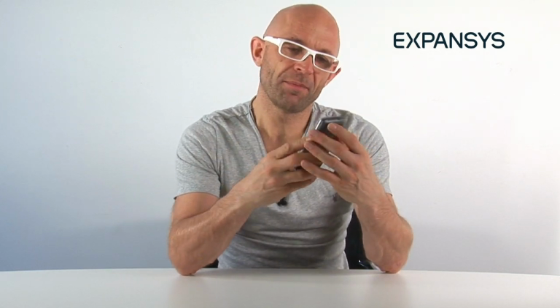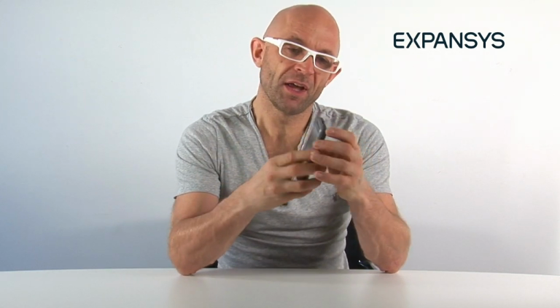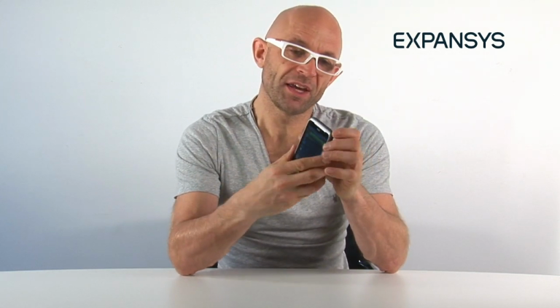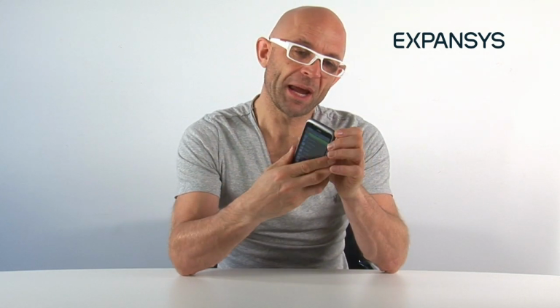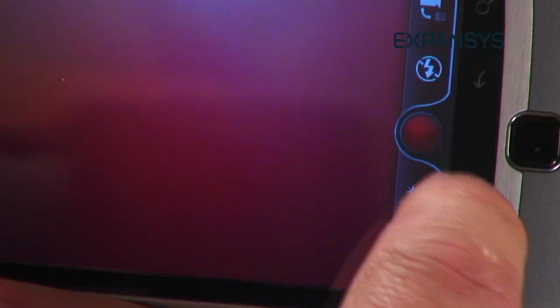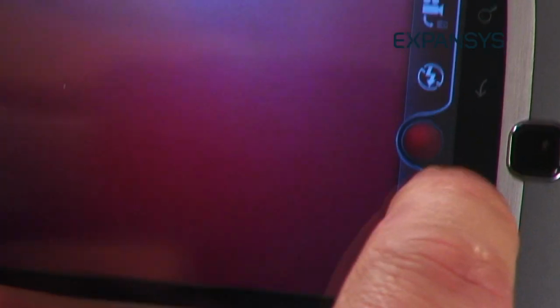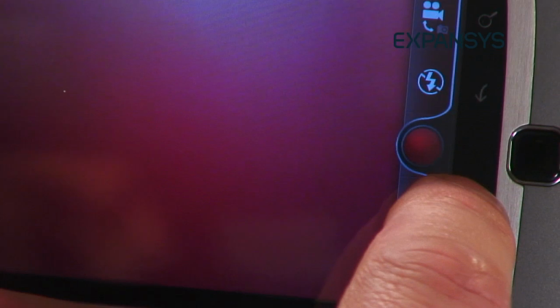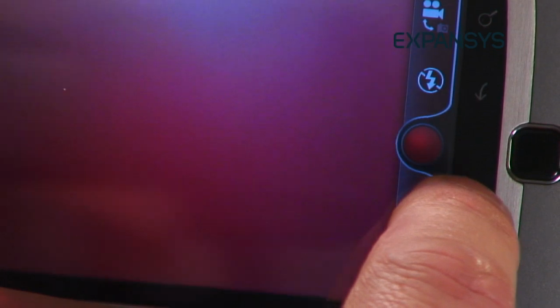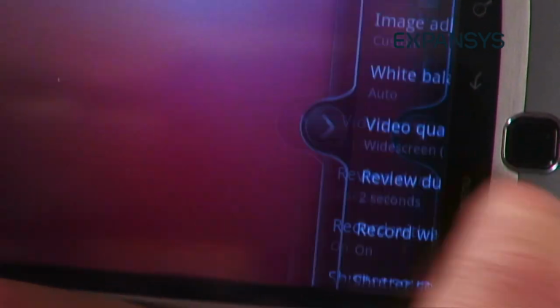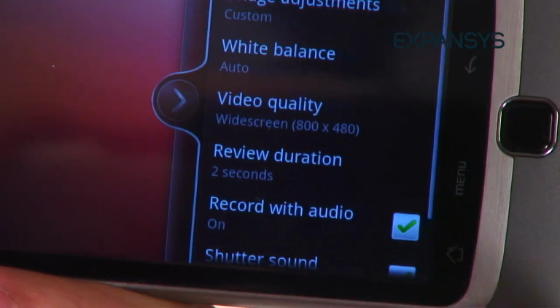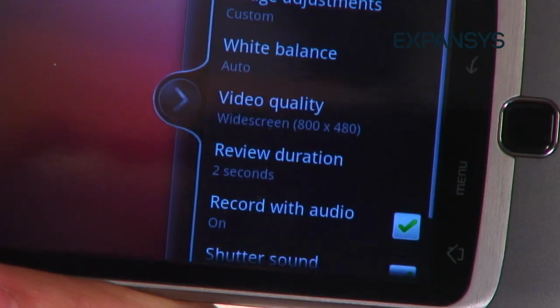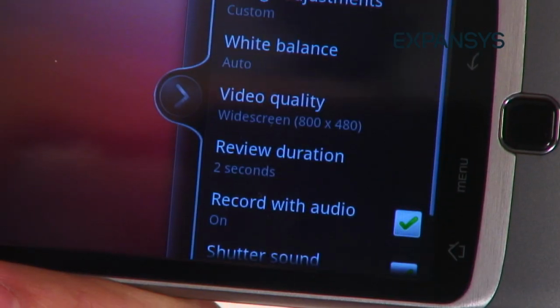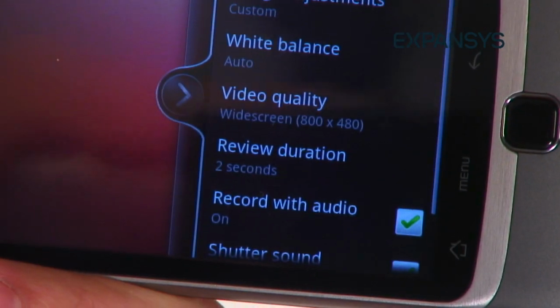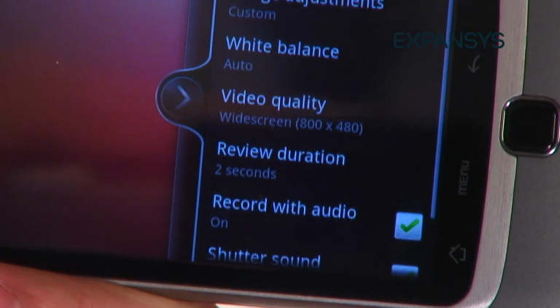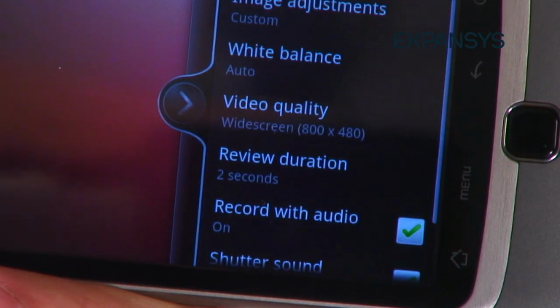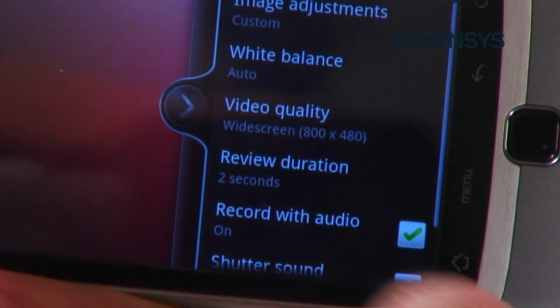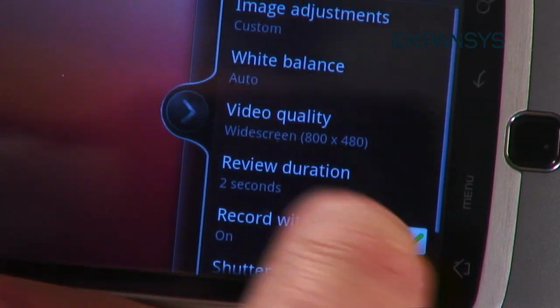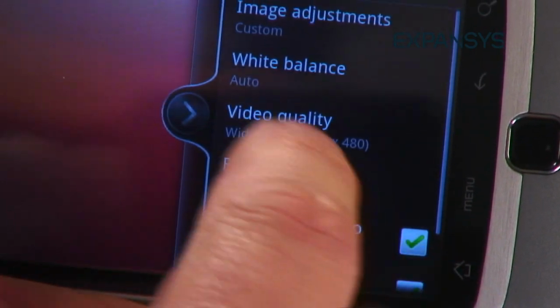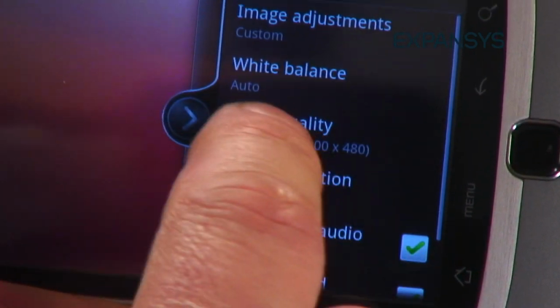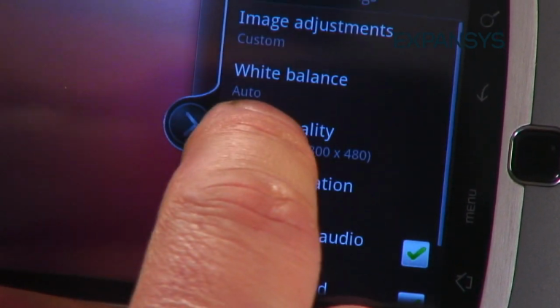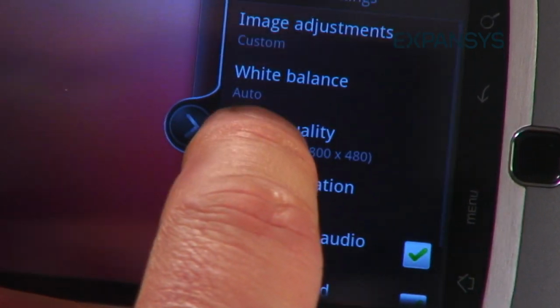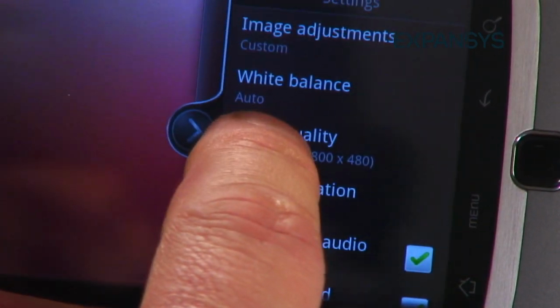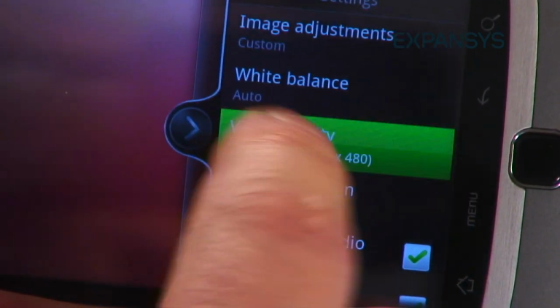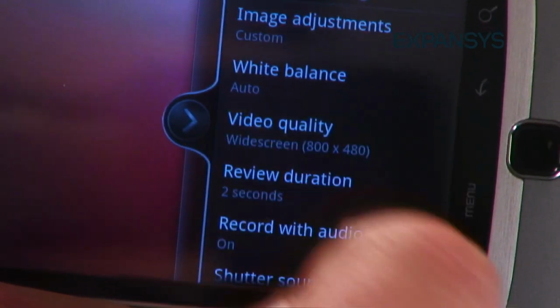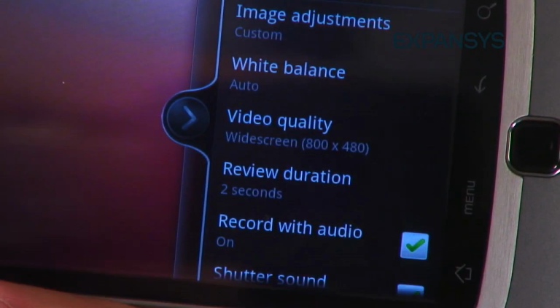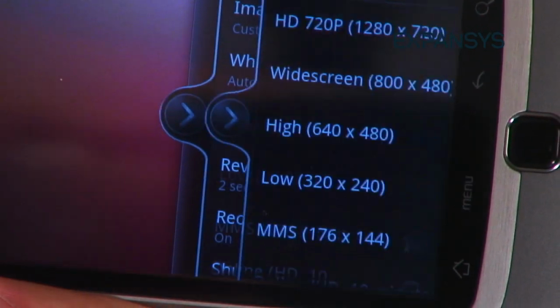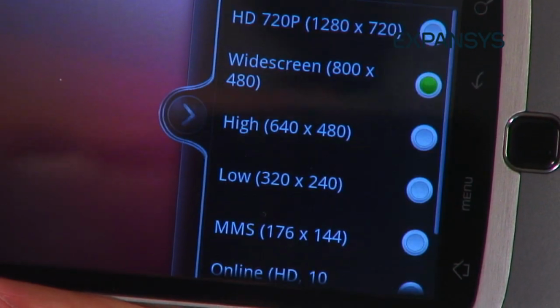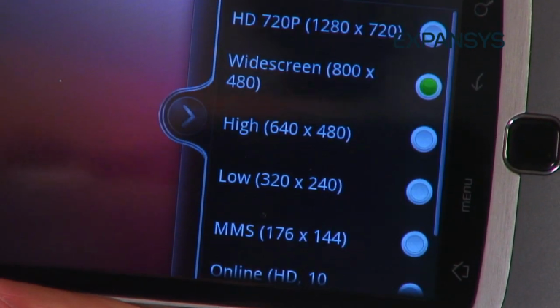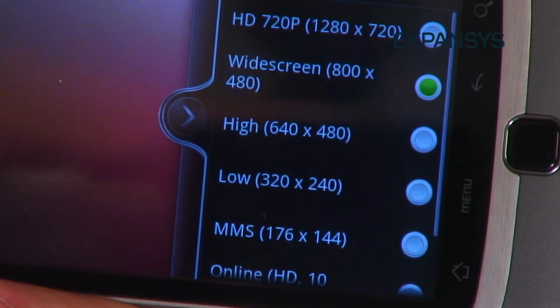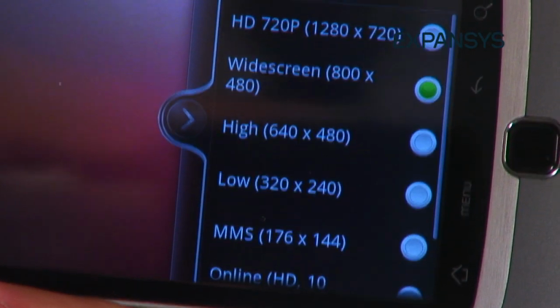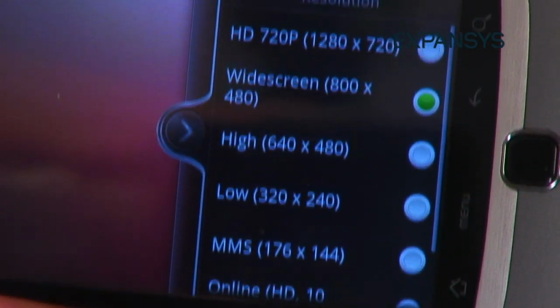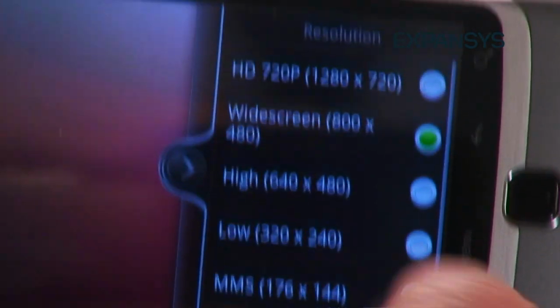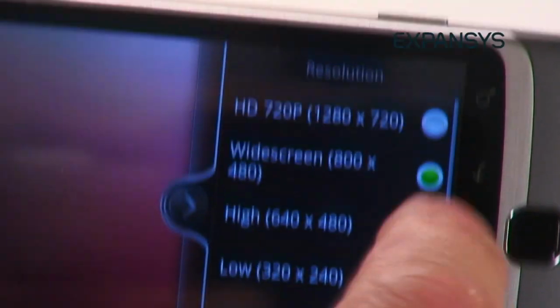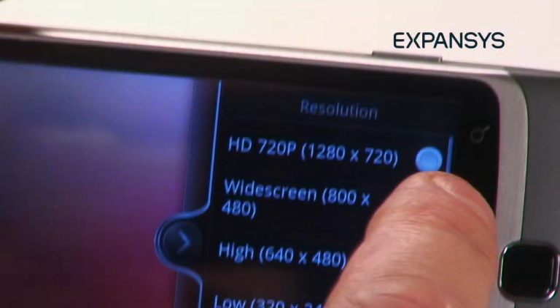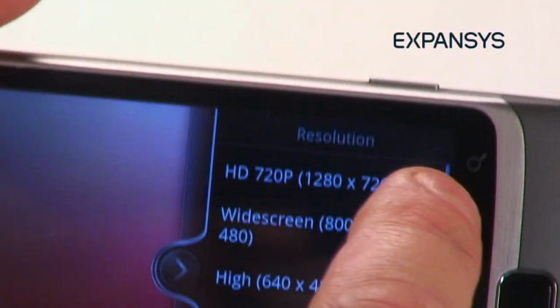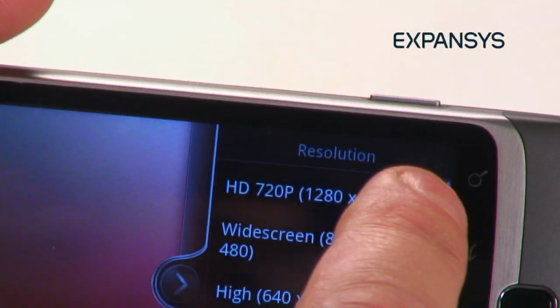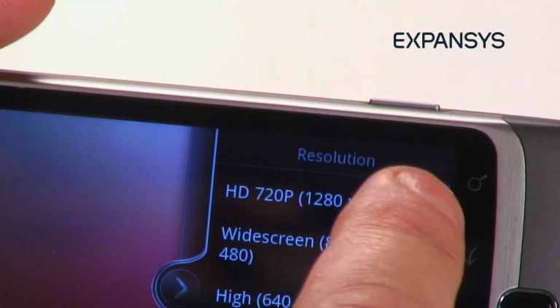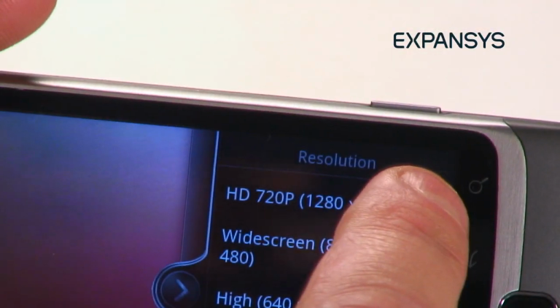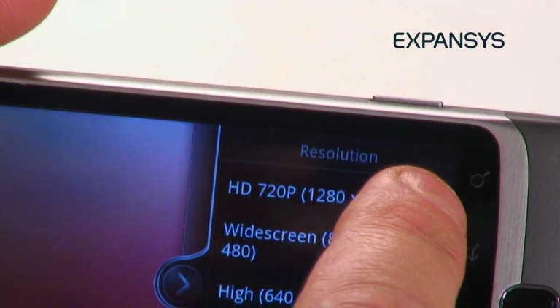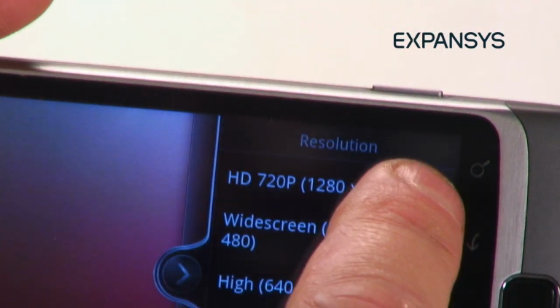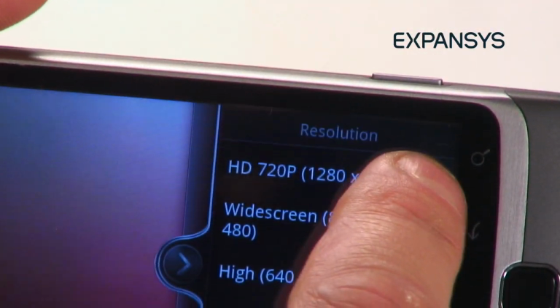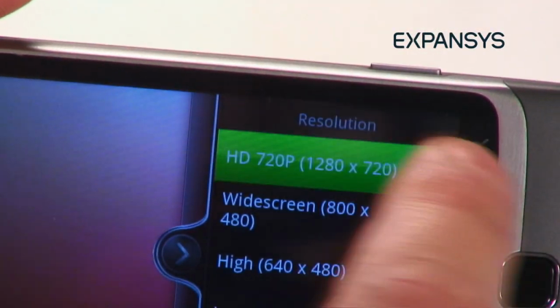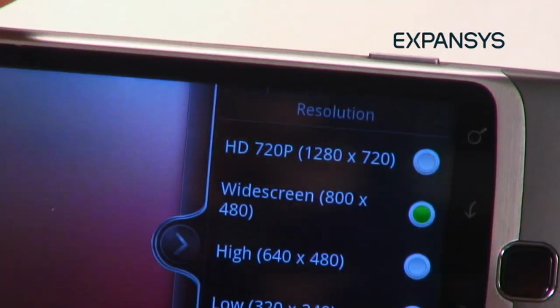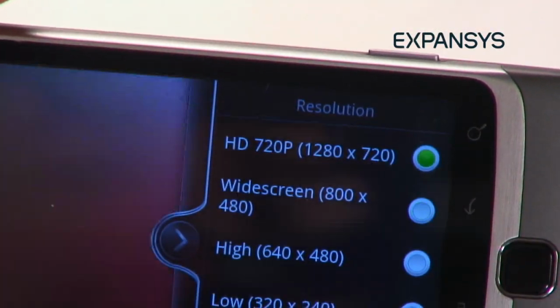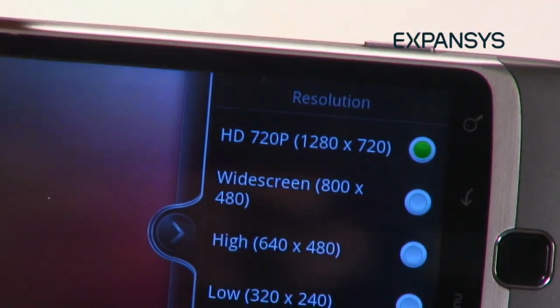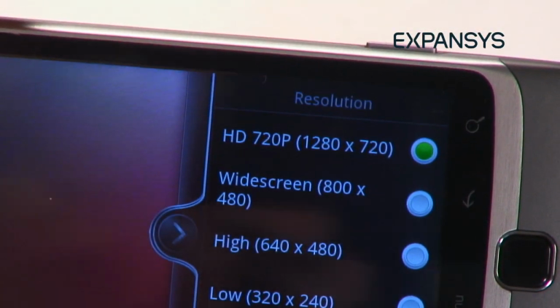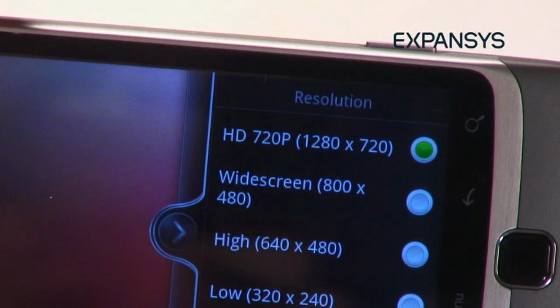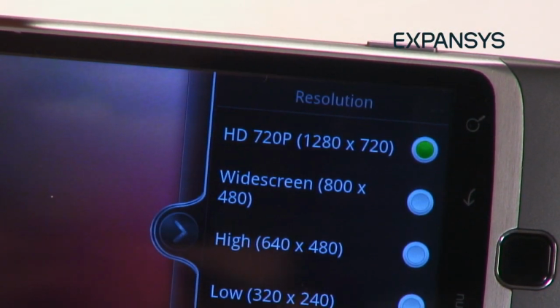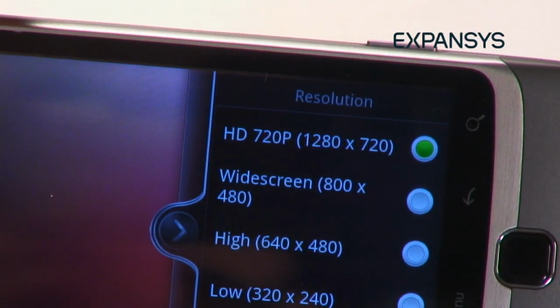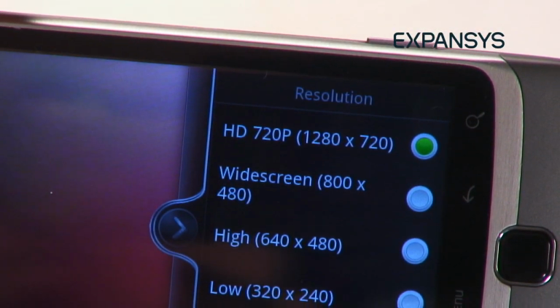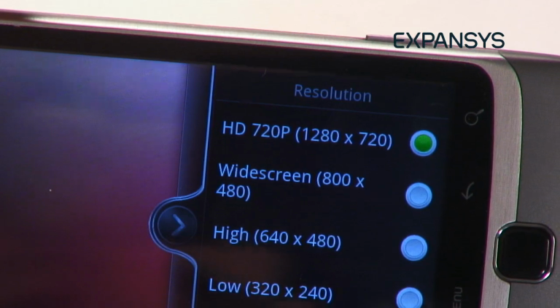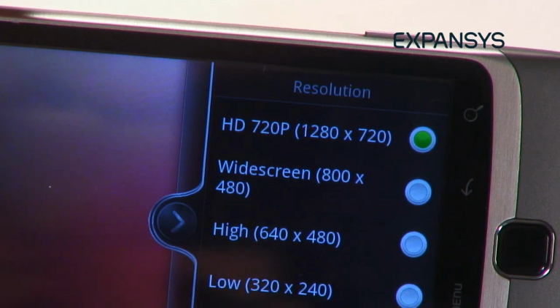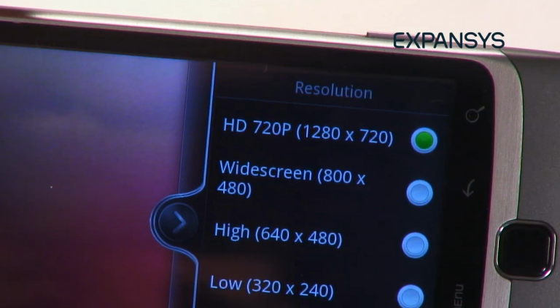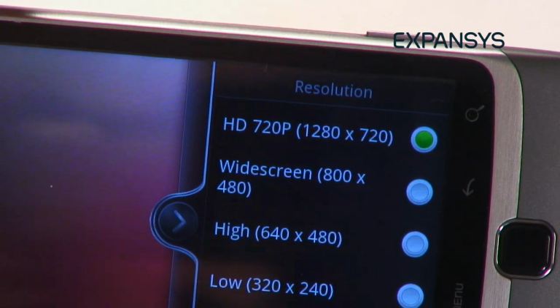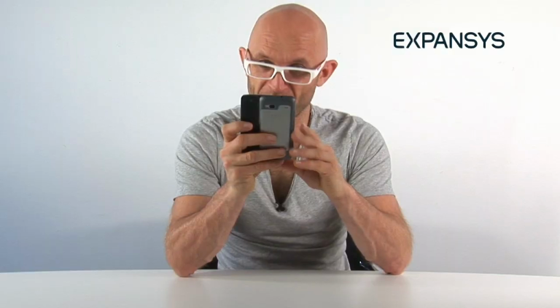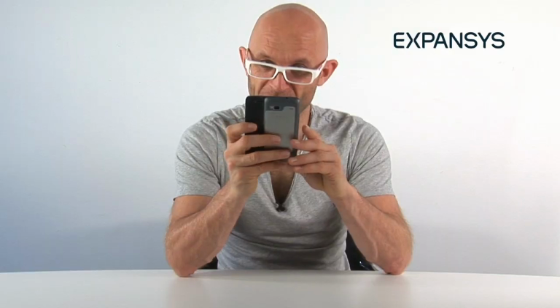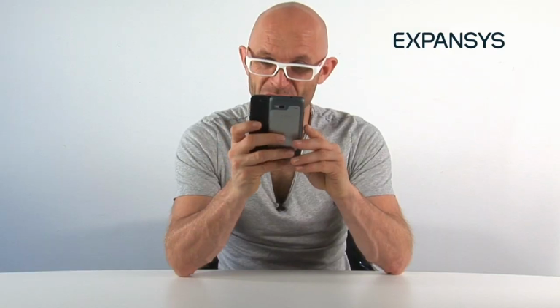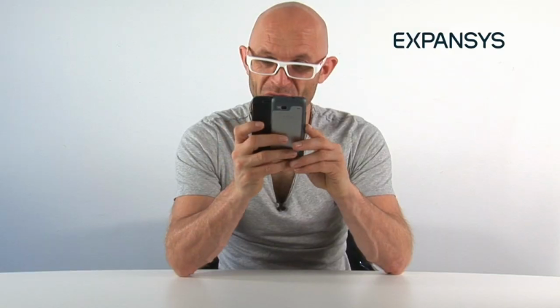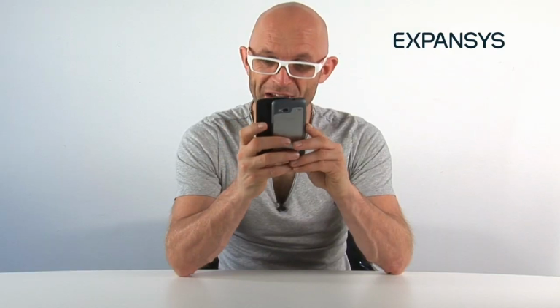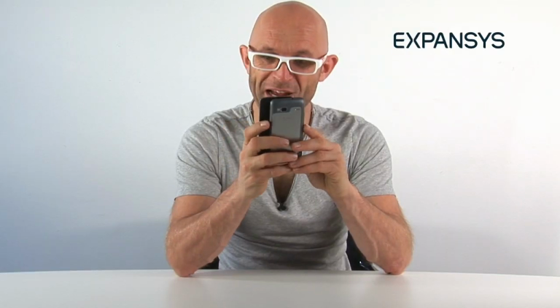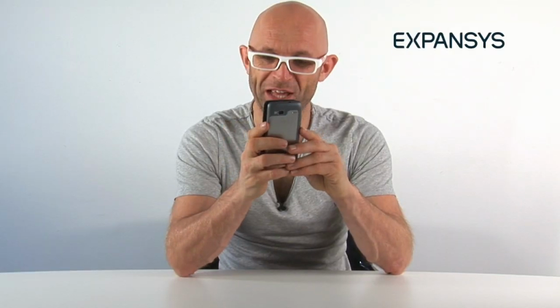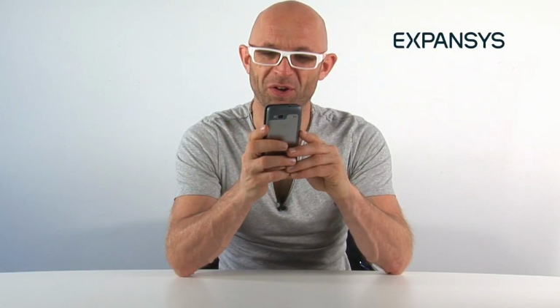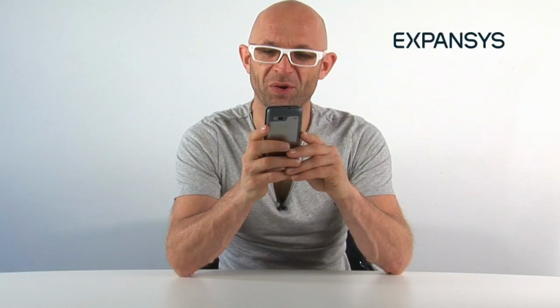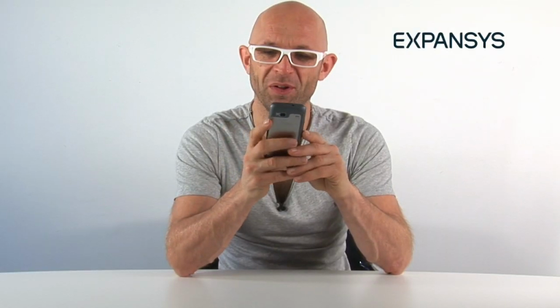Camera at the back: 5 megapixels, LED flash, all that sort of stuff. Flash 10.1, which is really cool.